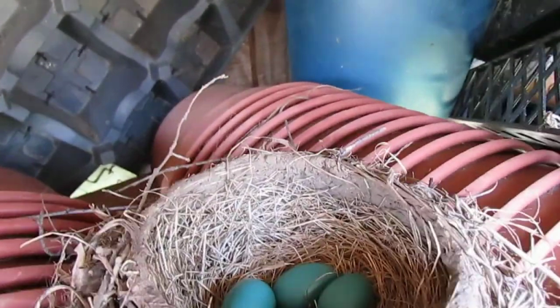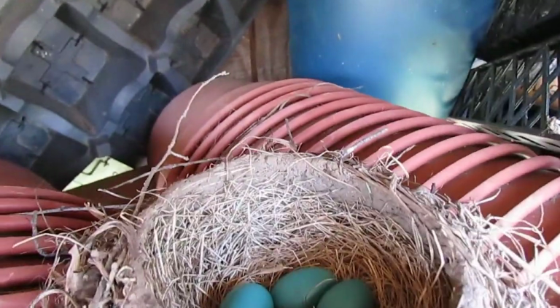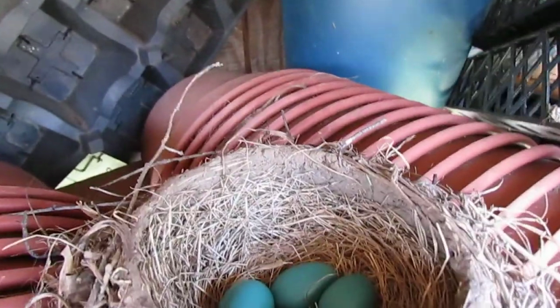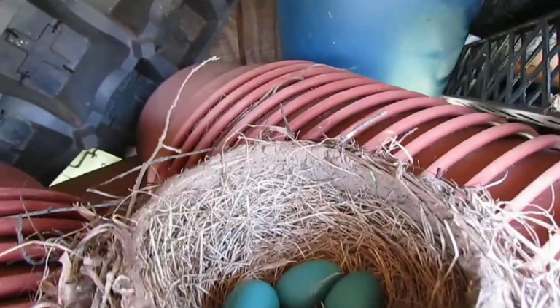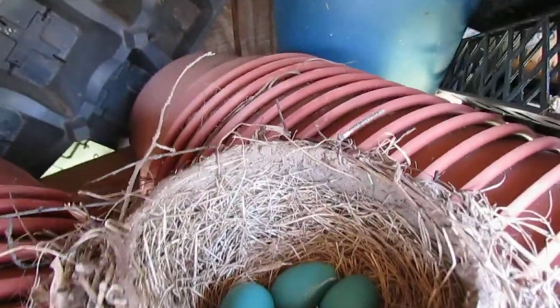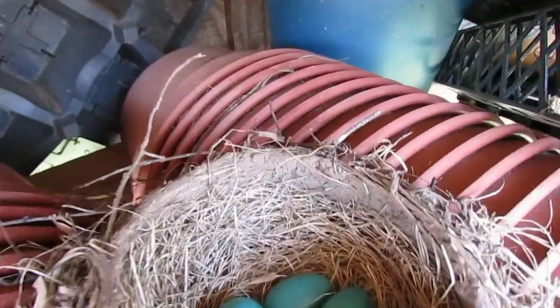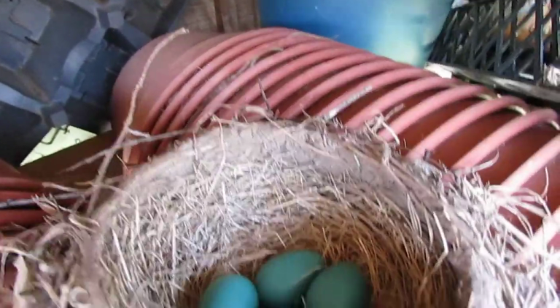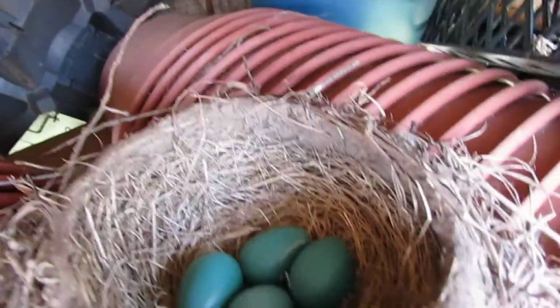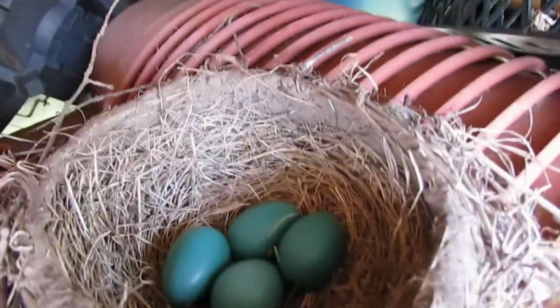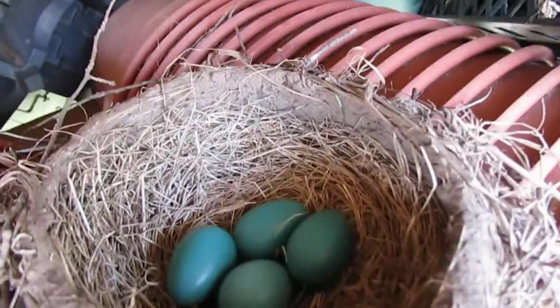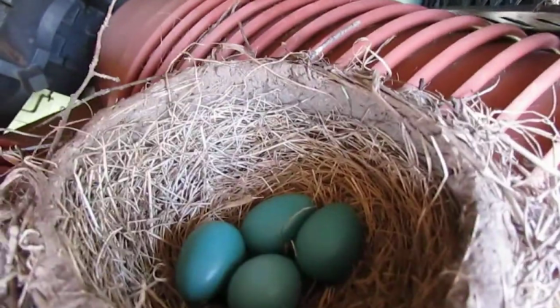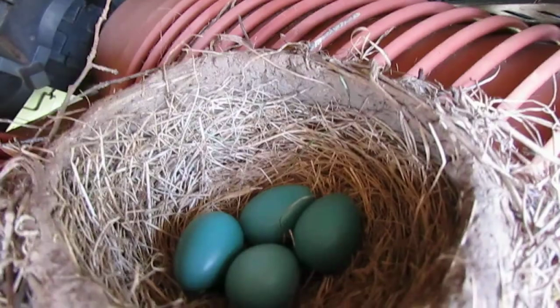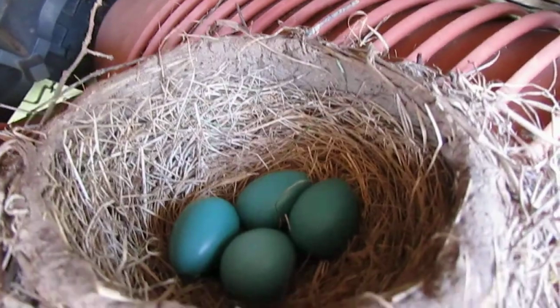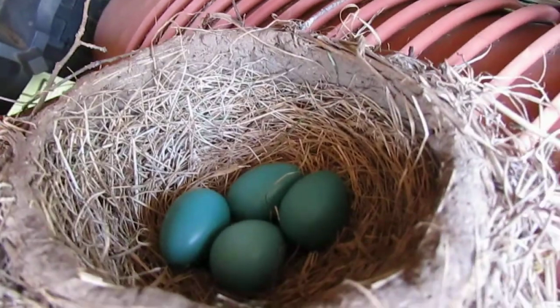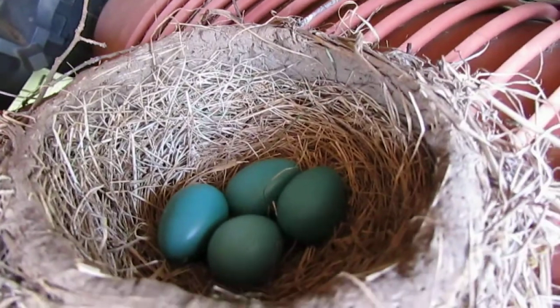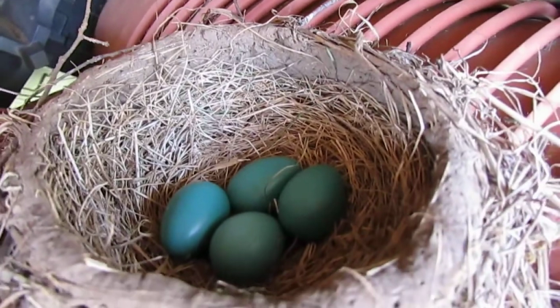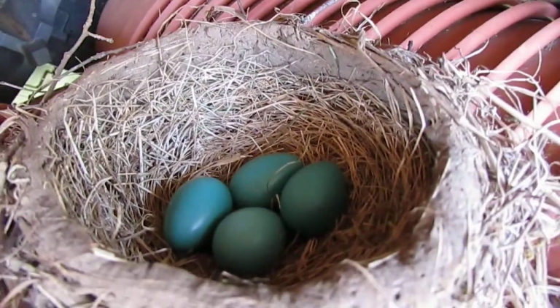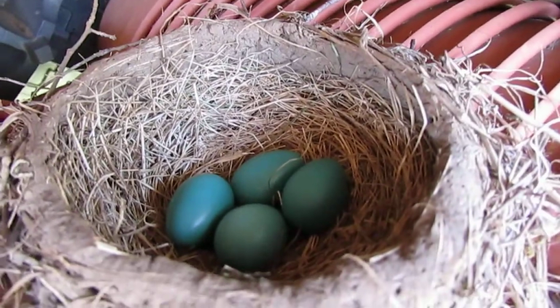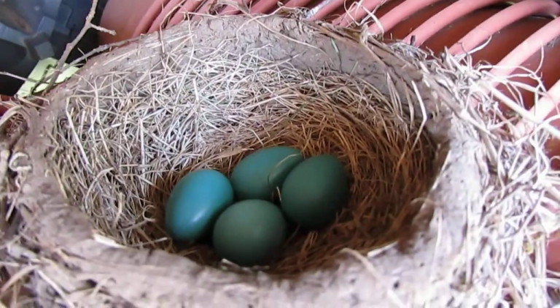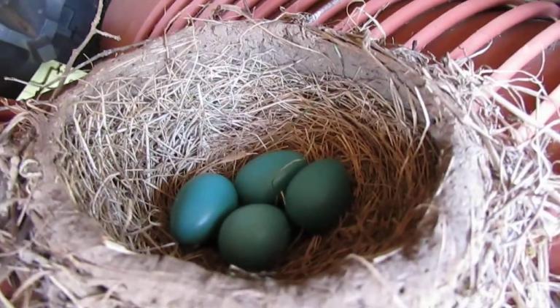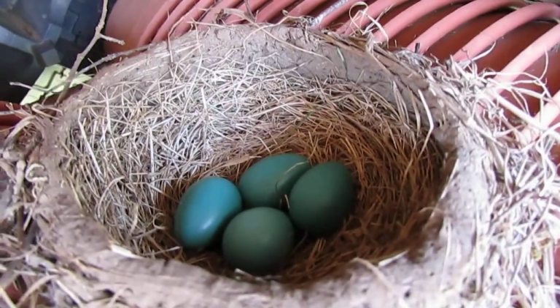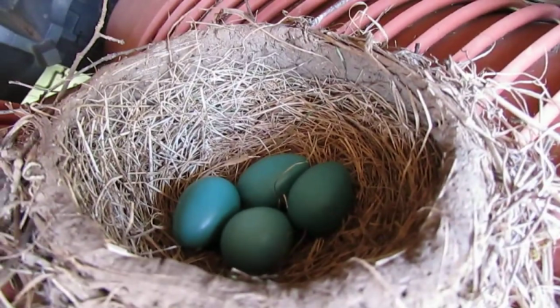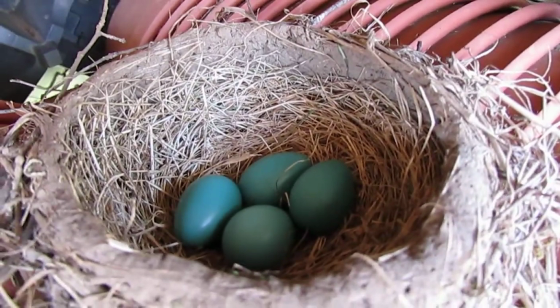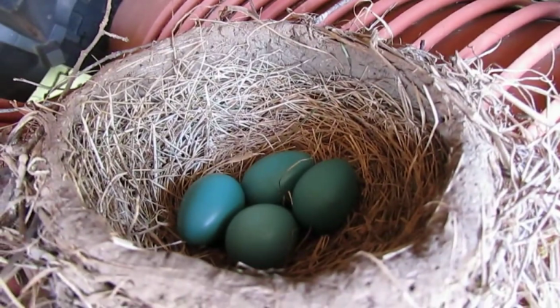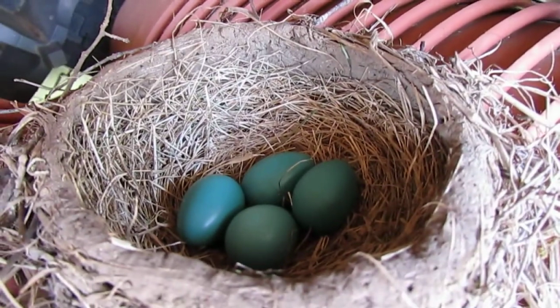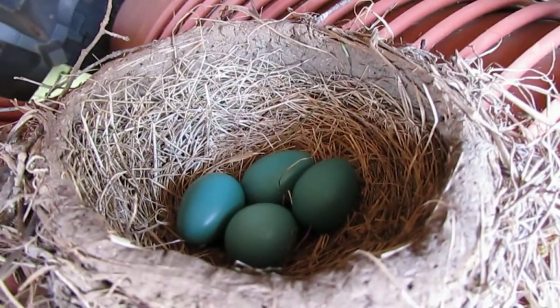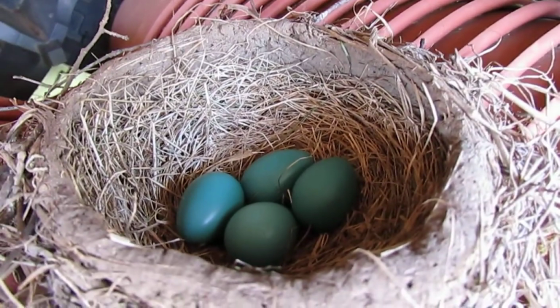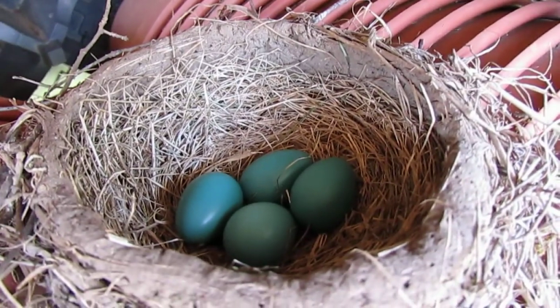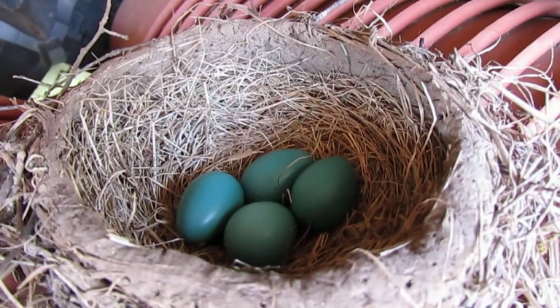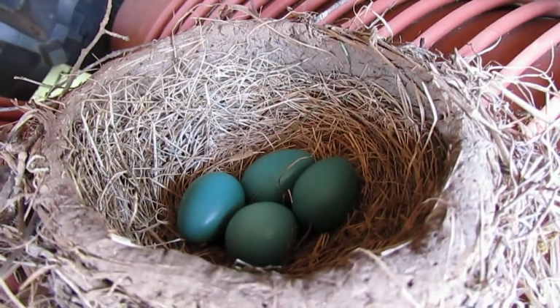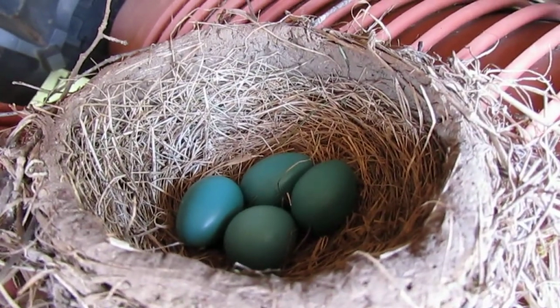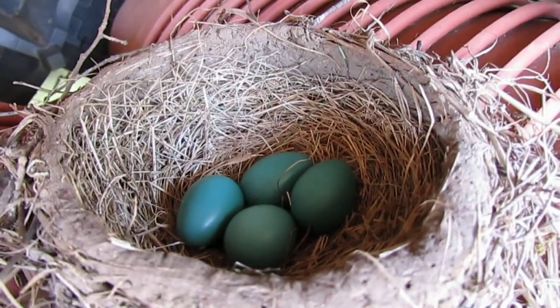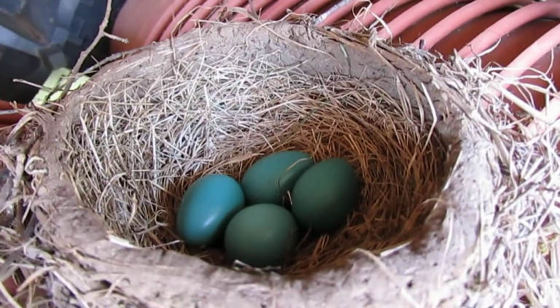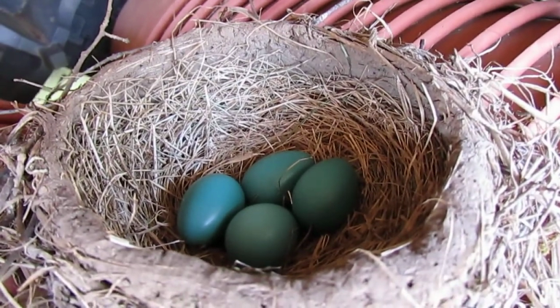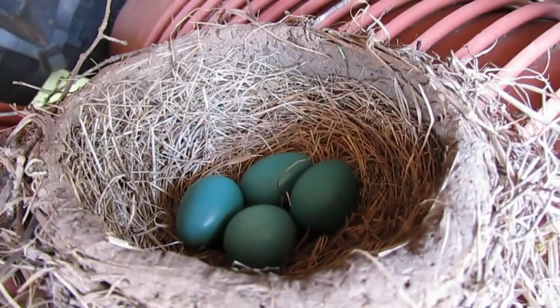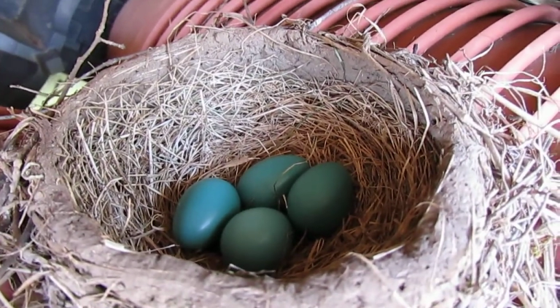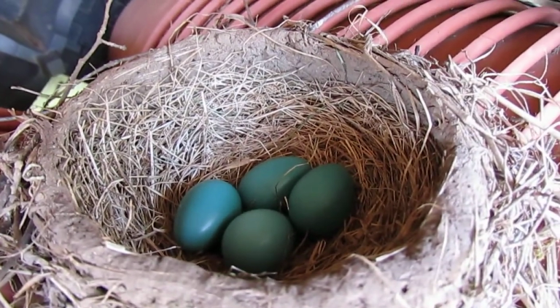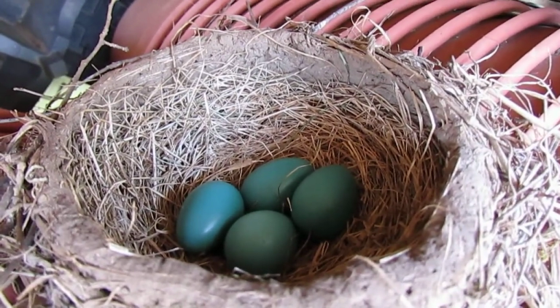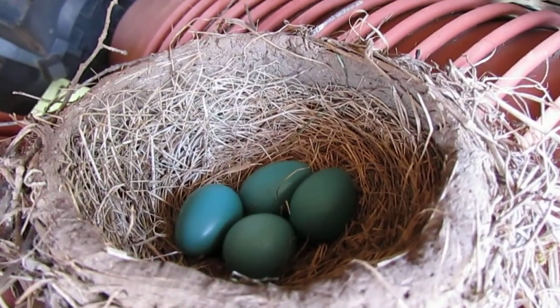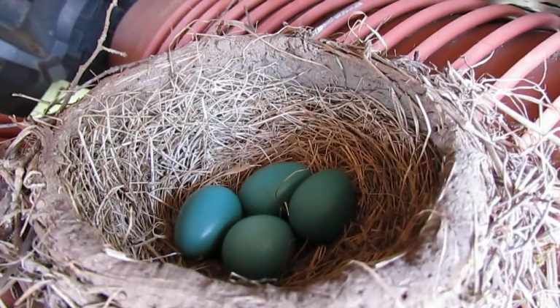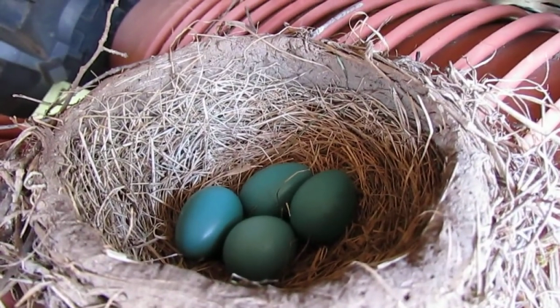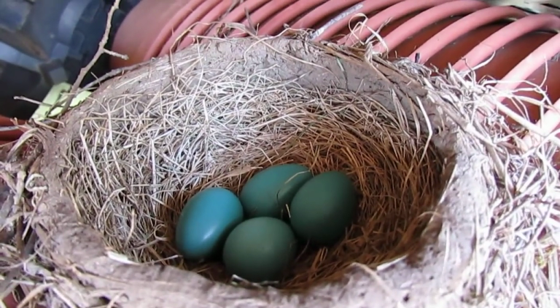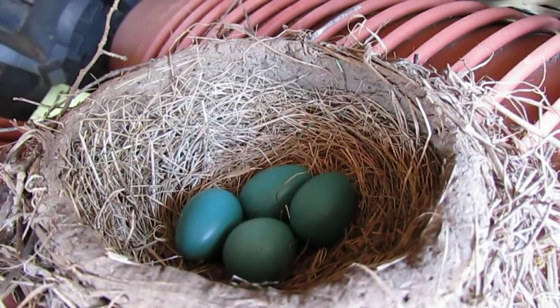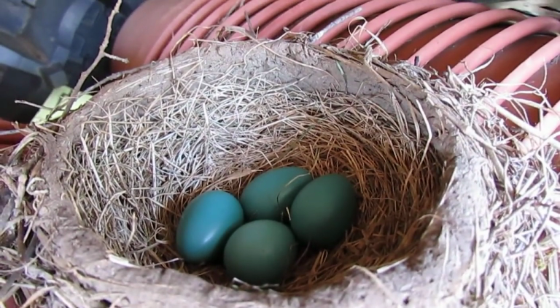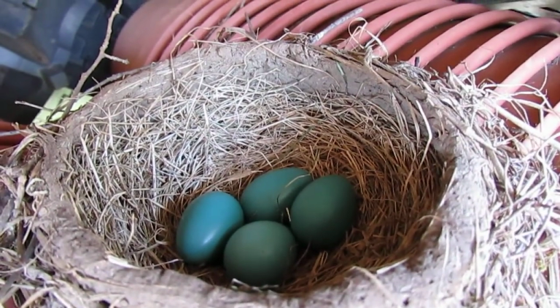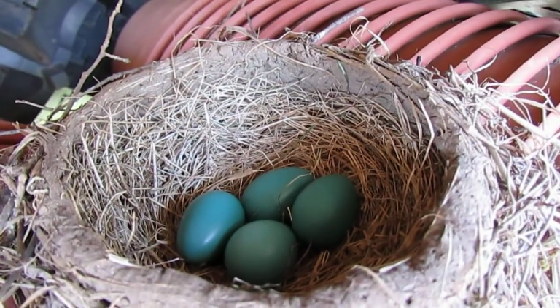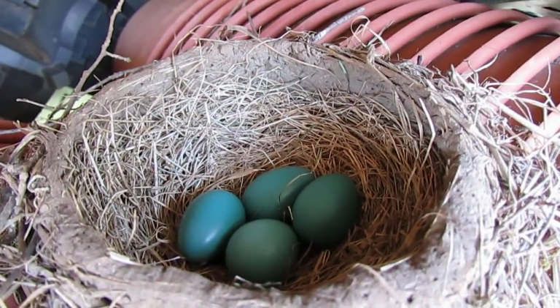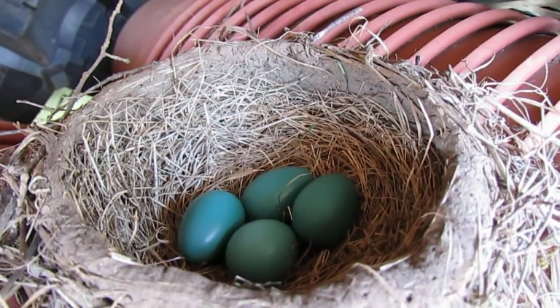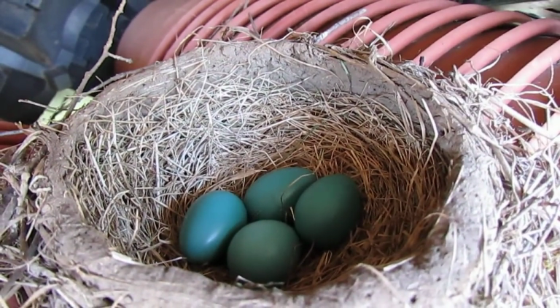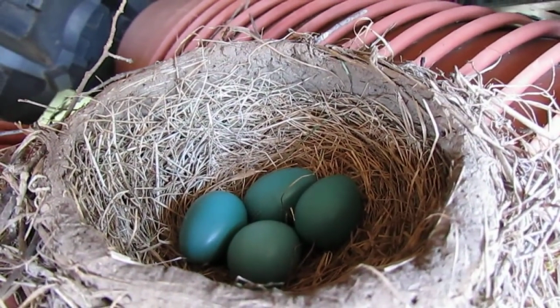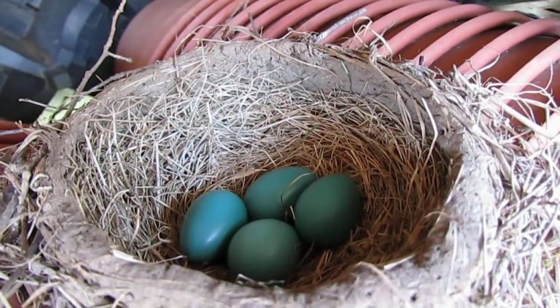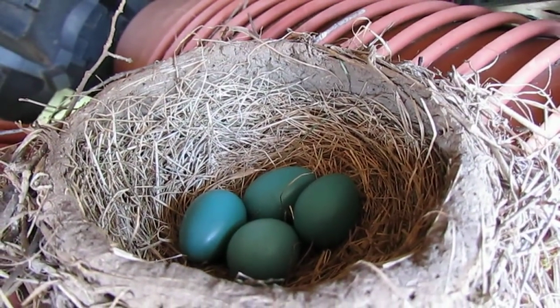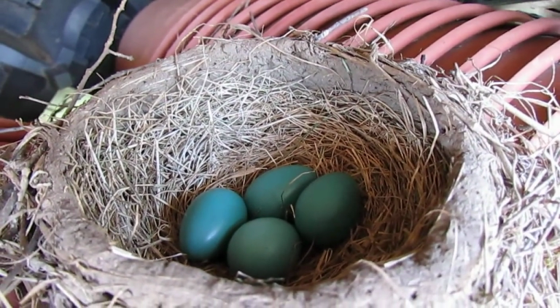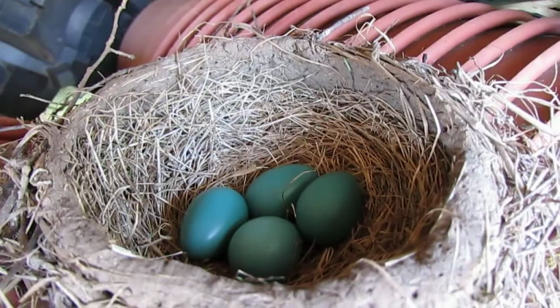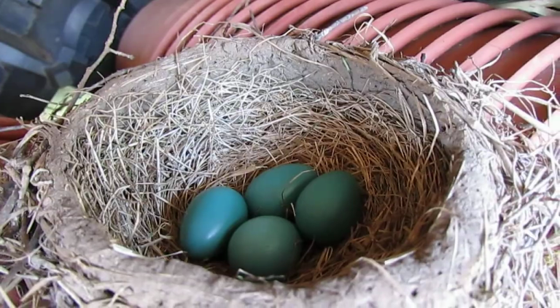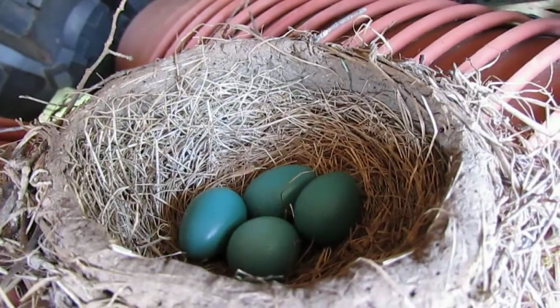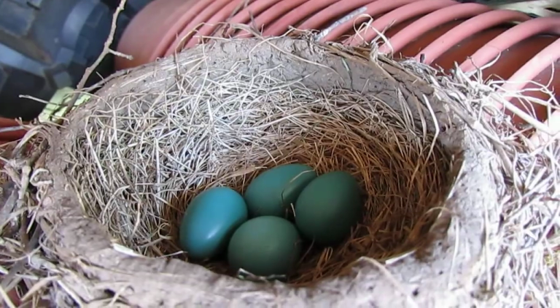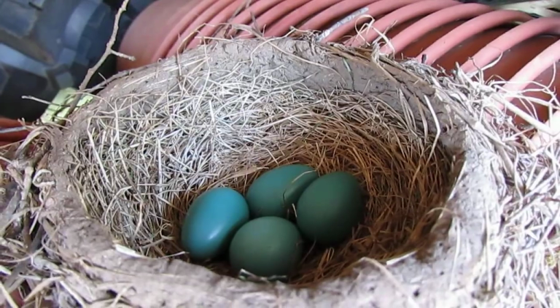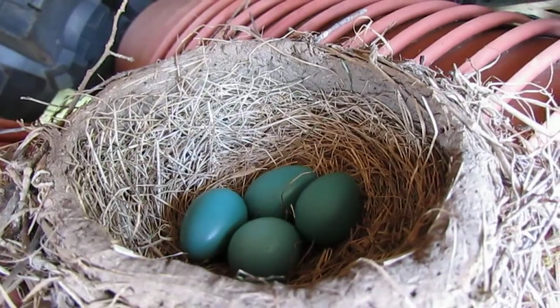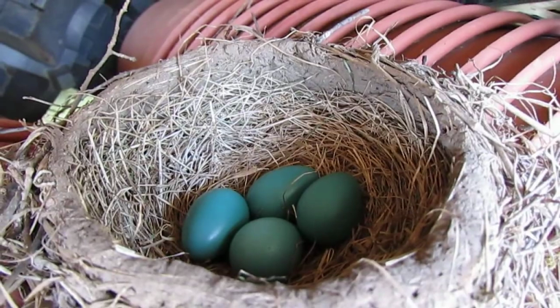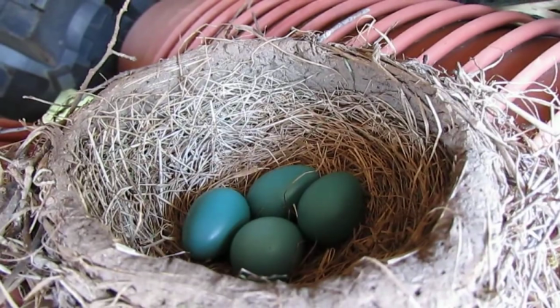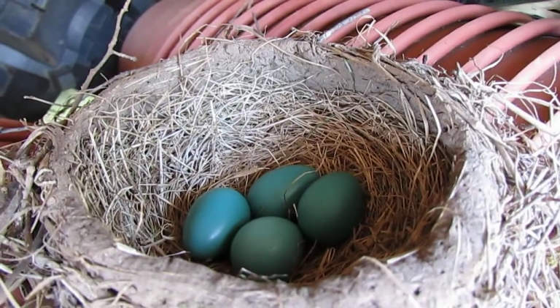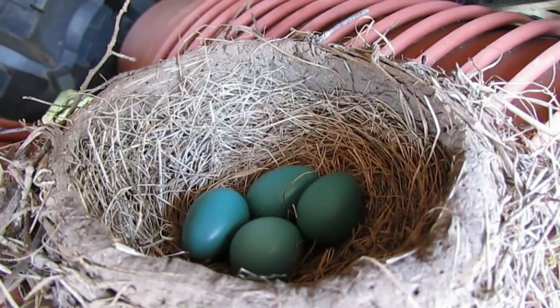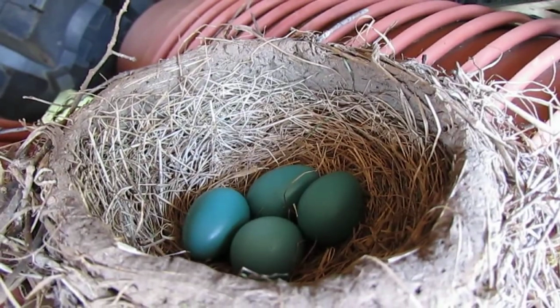Oh my! Will you look at that? I love you all. Baby birds soon!